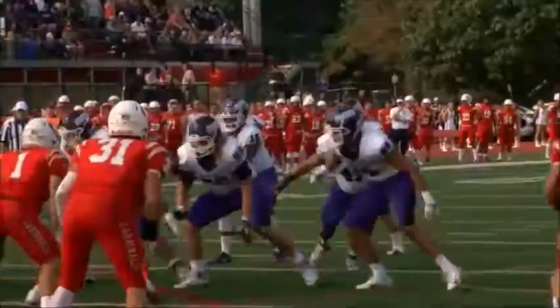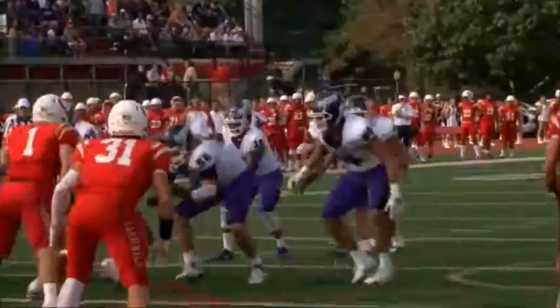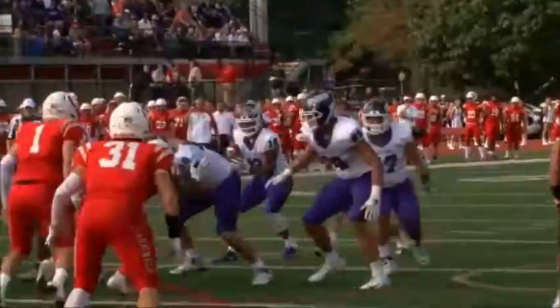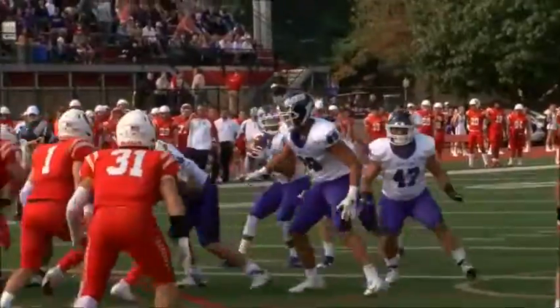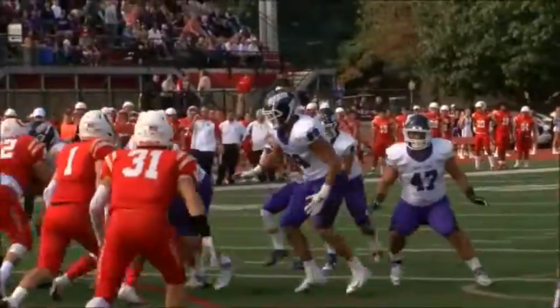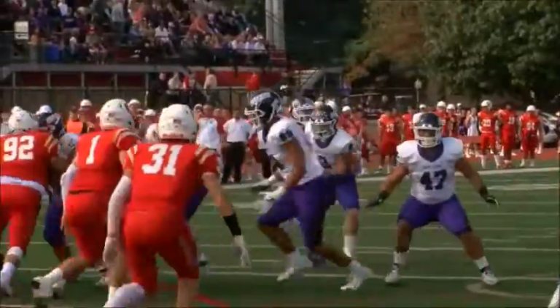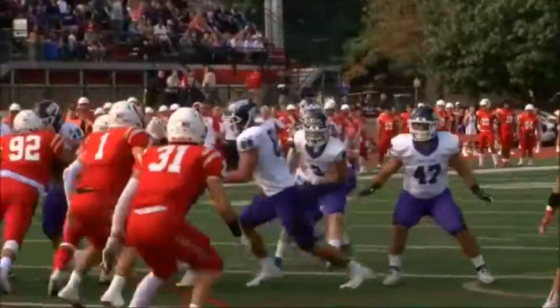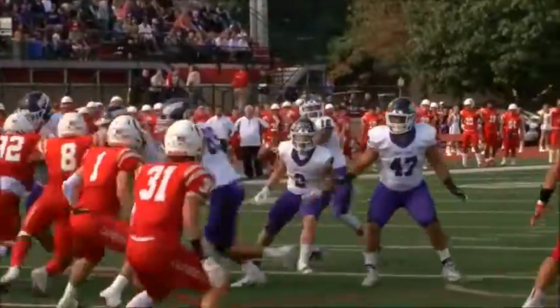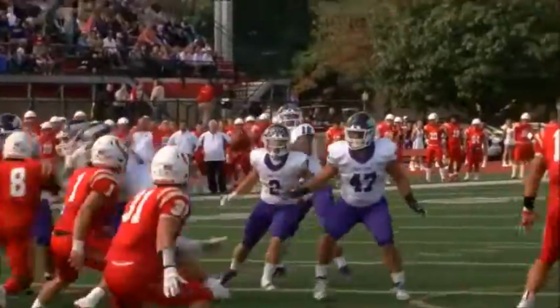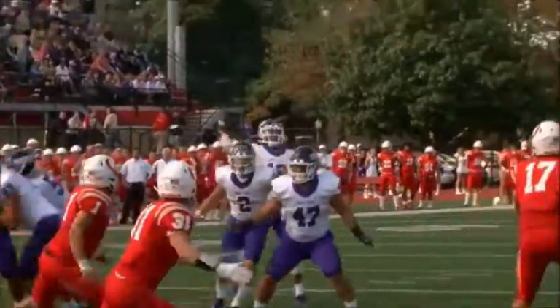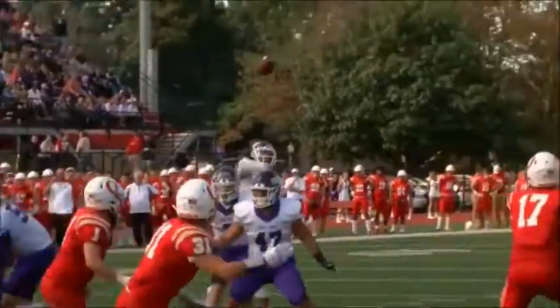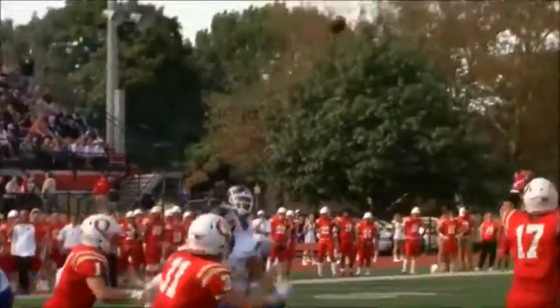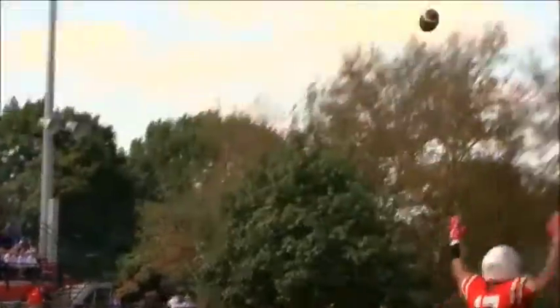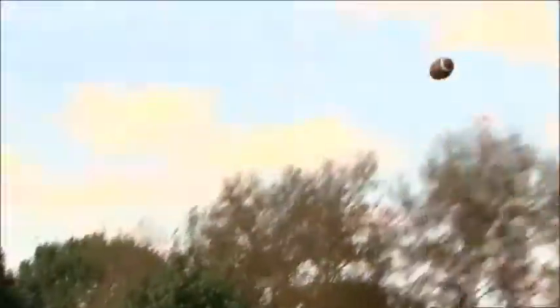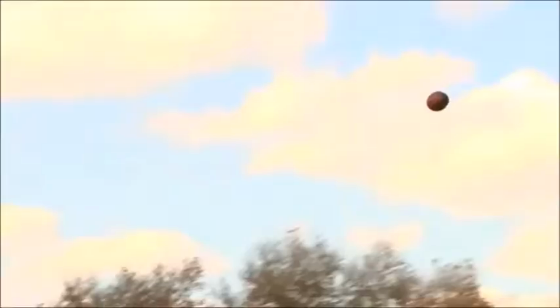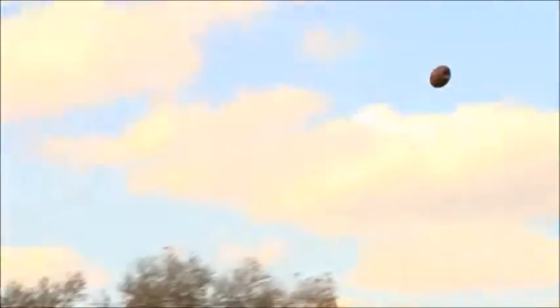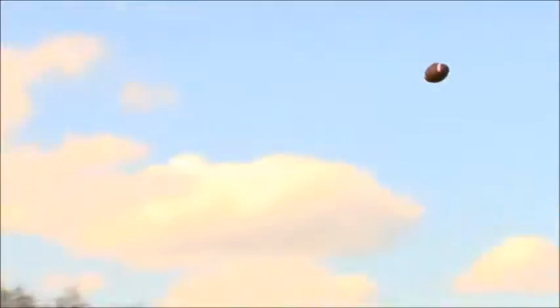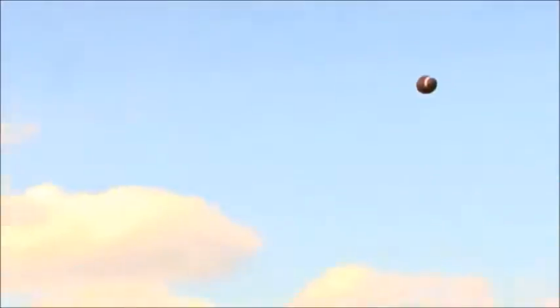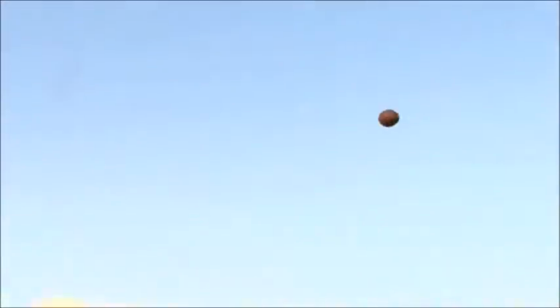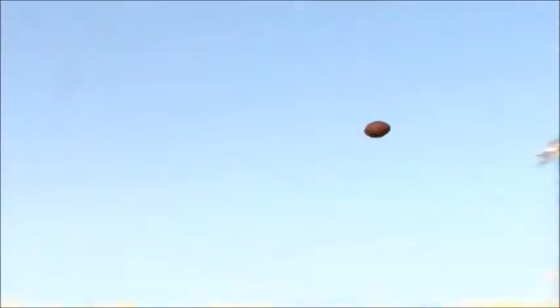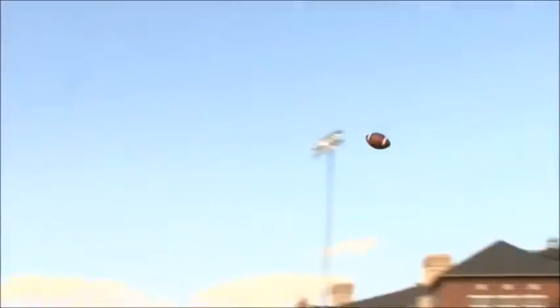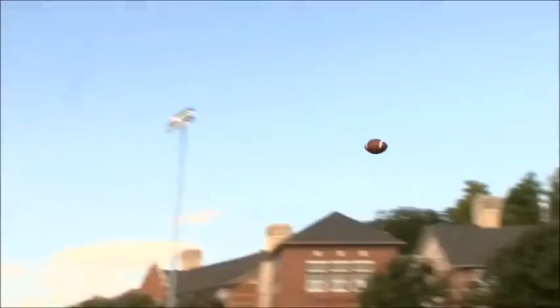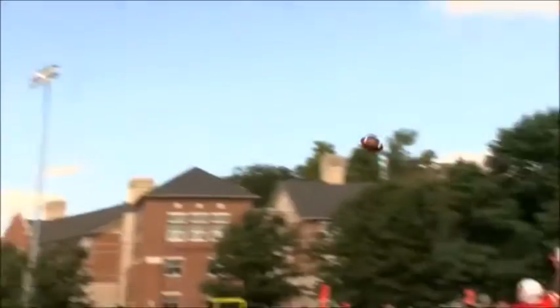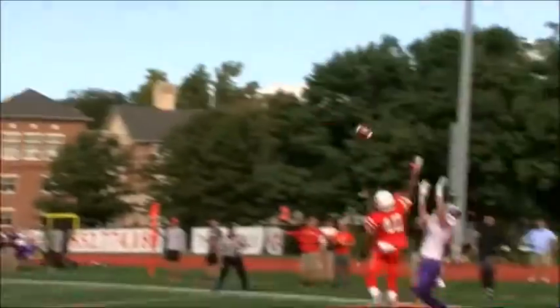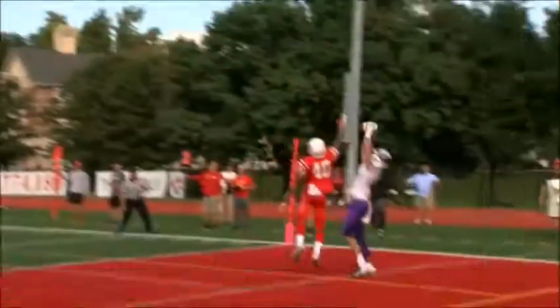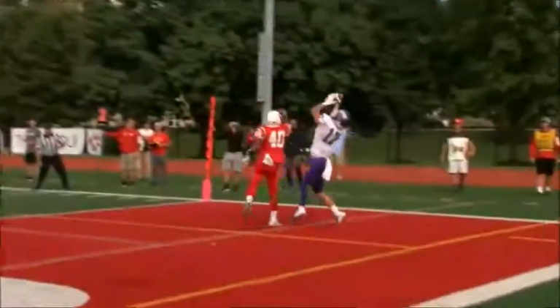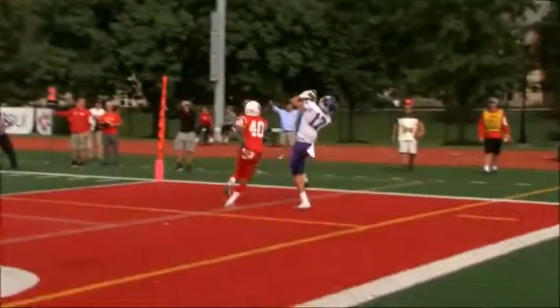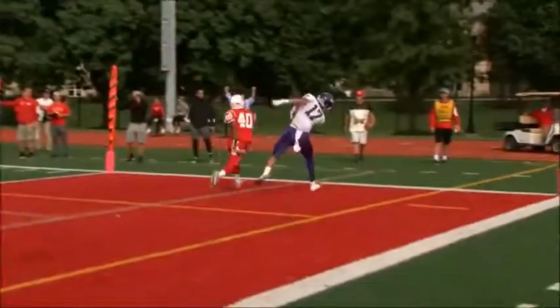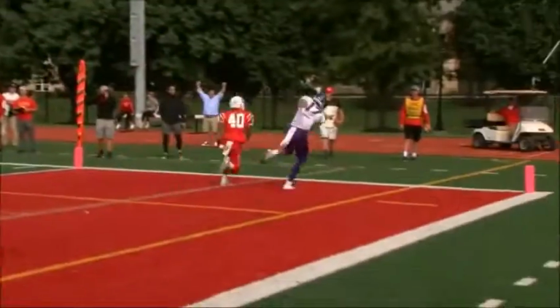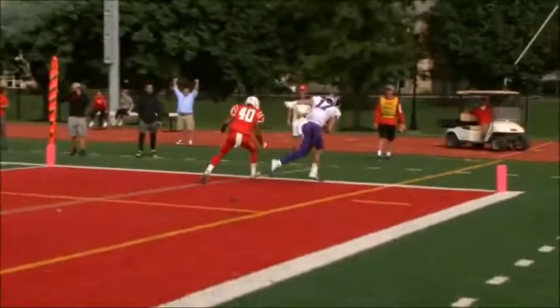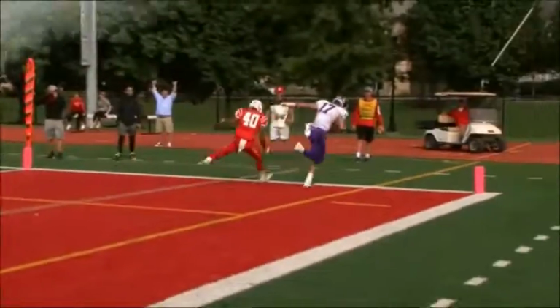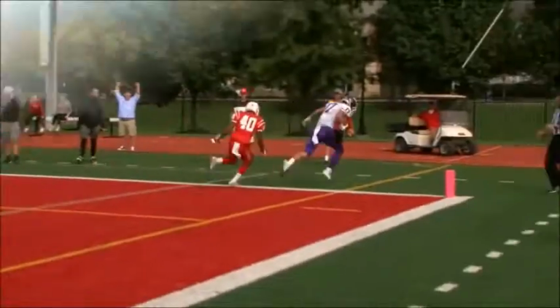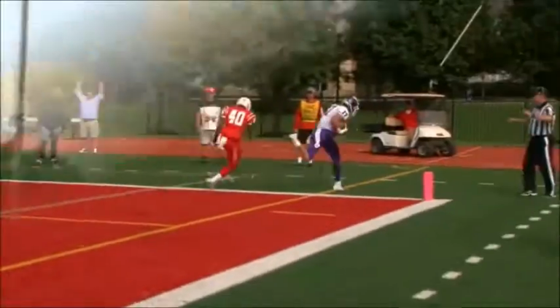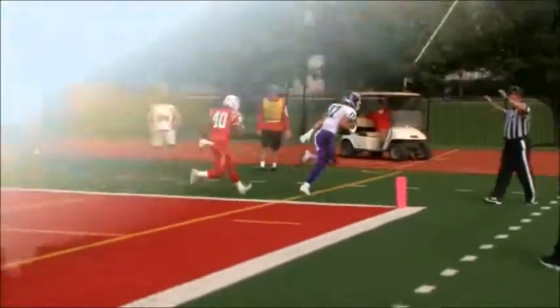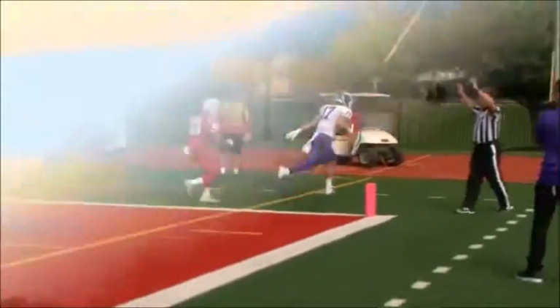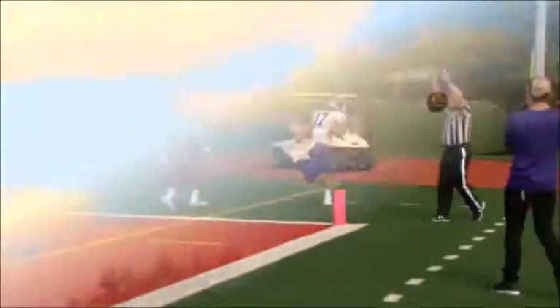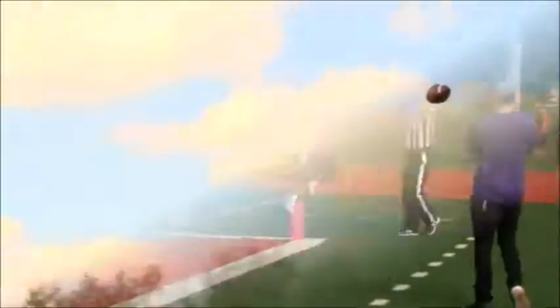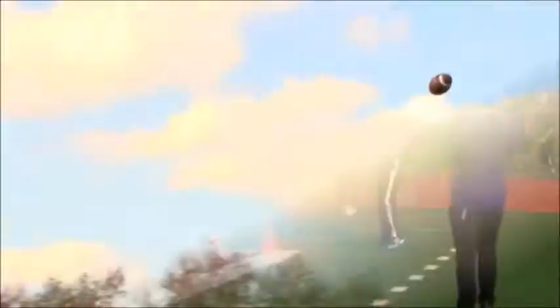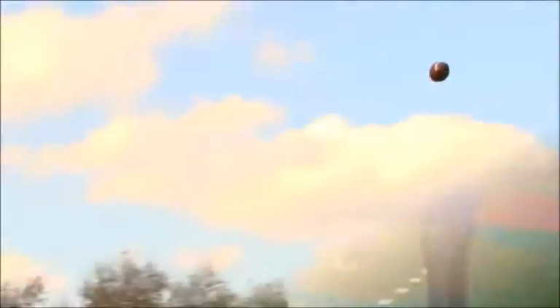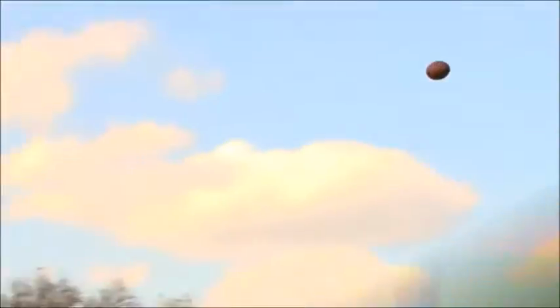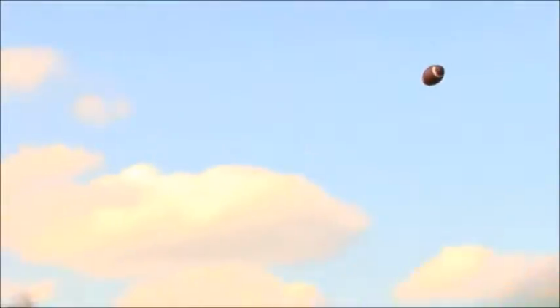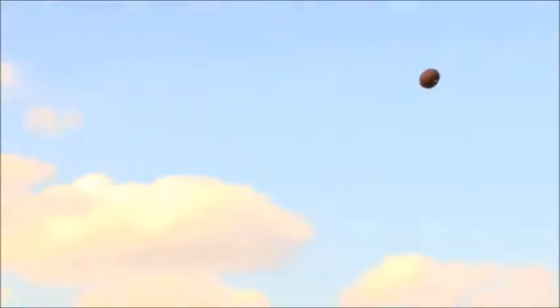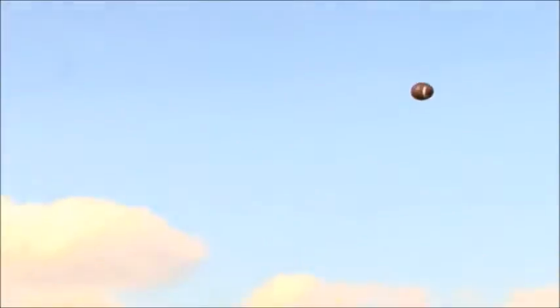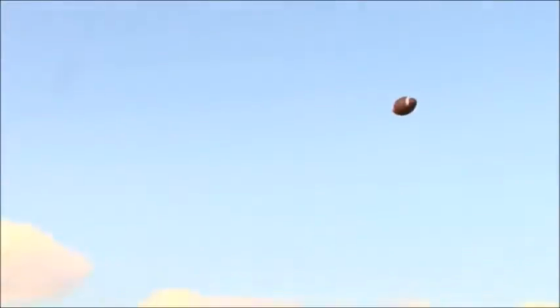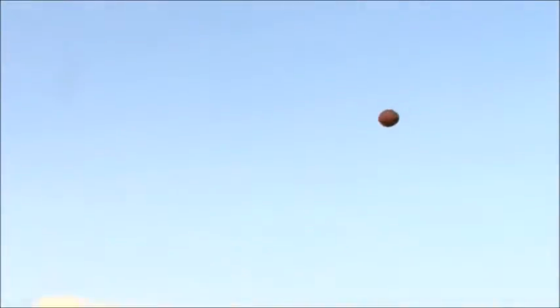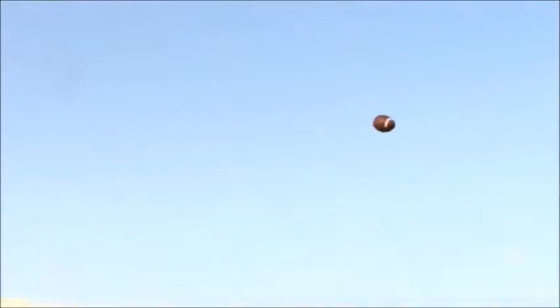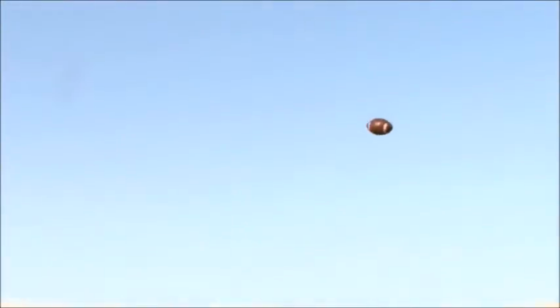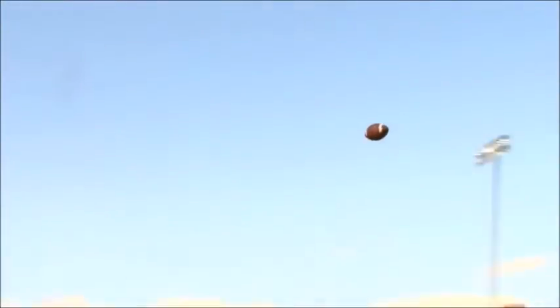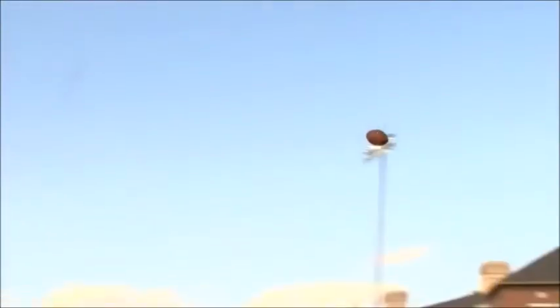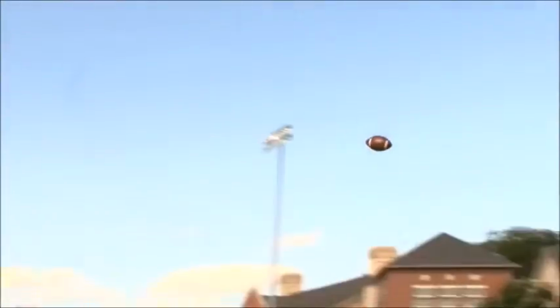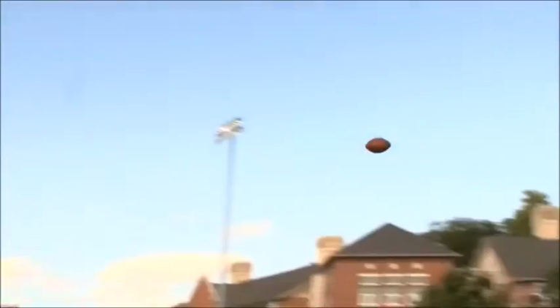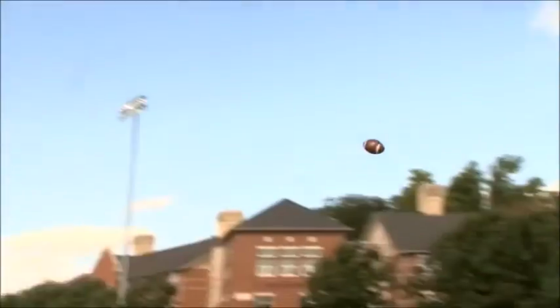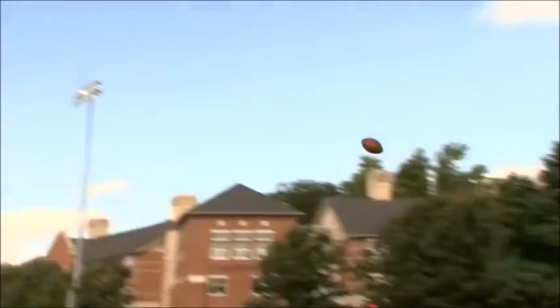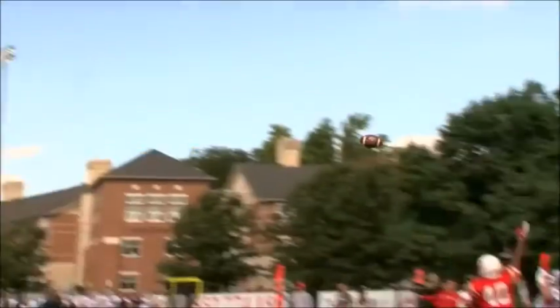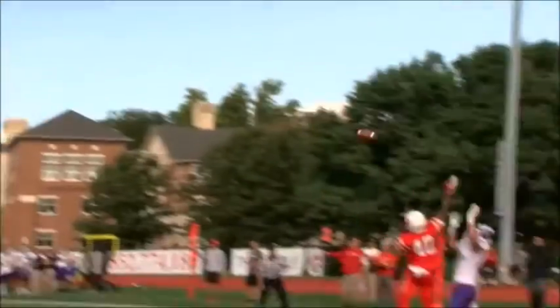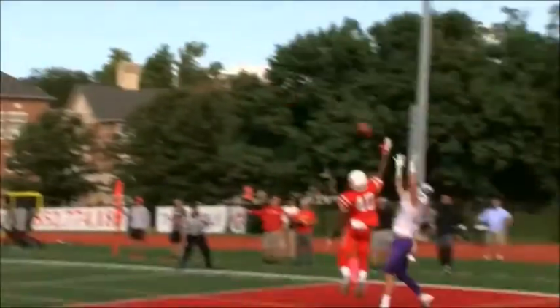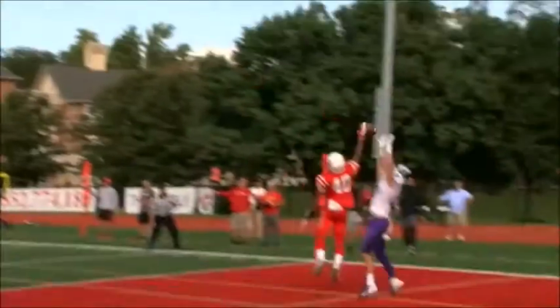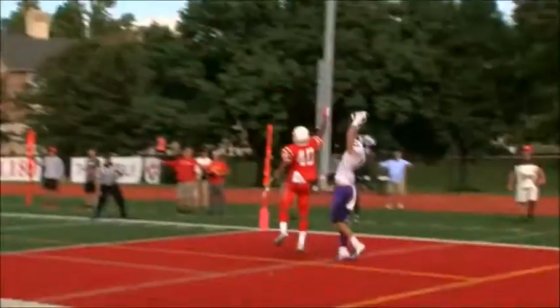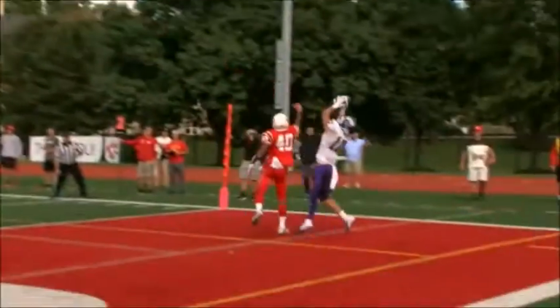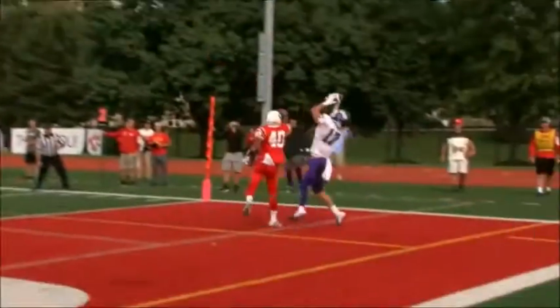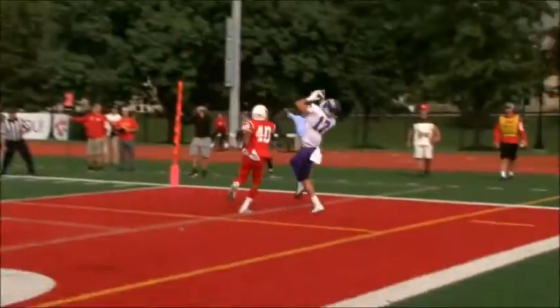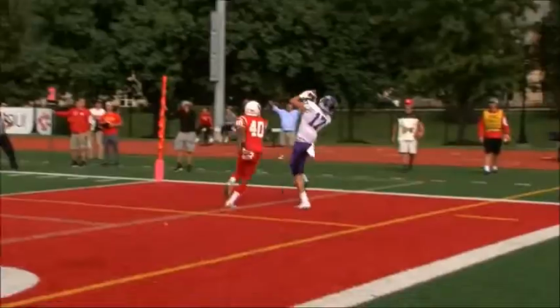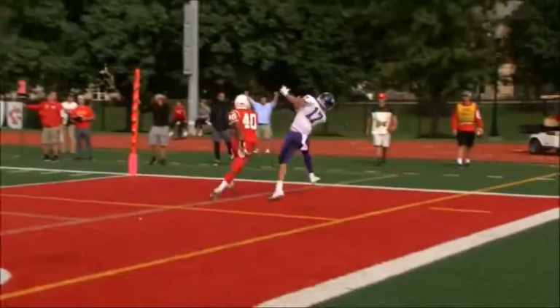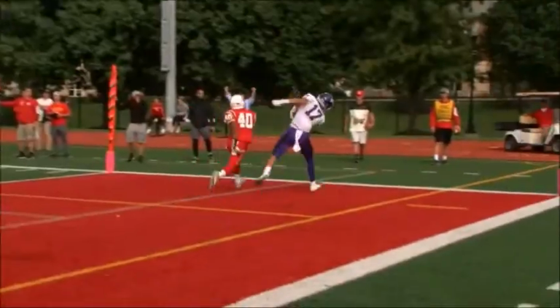Back to pass — Fulford lobs it up in the air, it is caught by Luke Harrington in the corner of the end zone. Touchdown Mount Union. Luke Harrington with his second touchdown on the day for the Mount Union Purple Raiders.